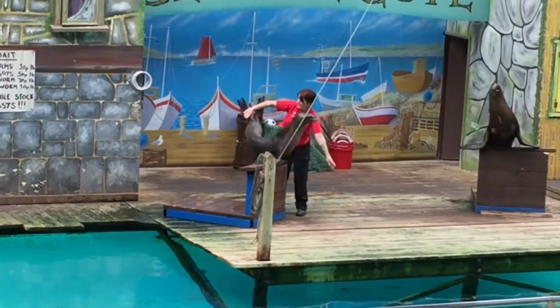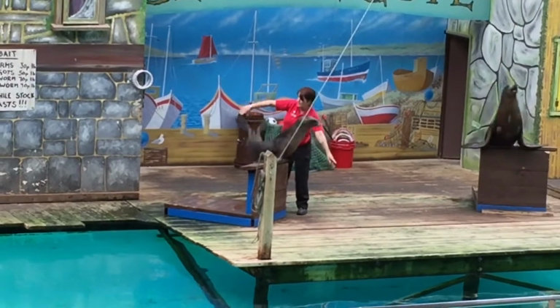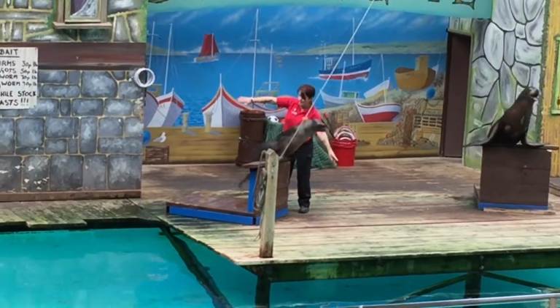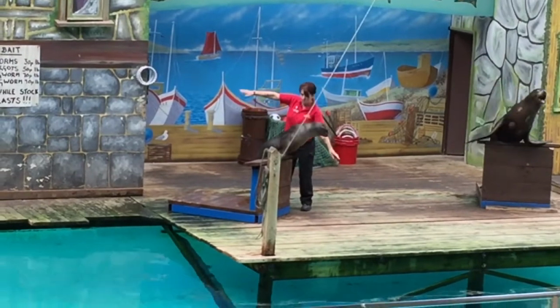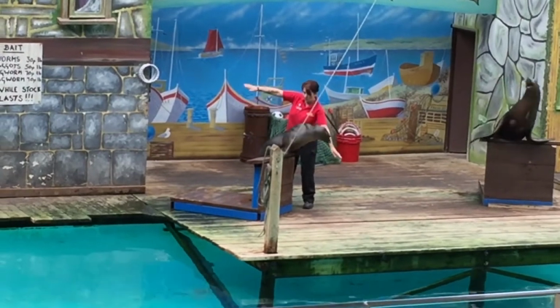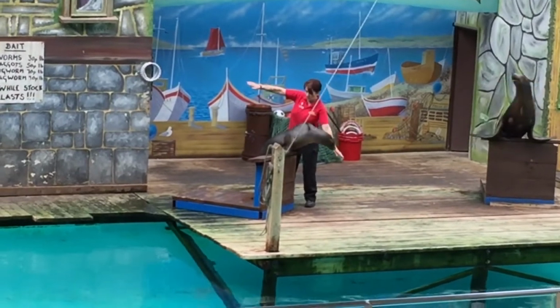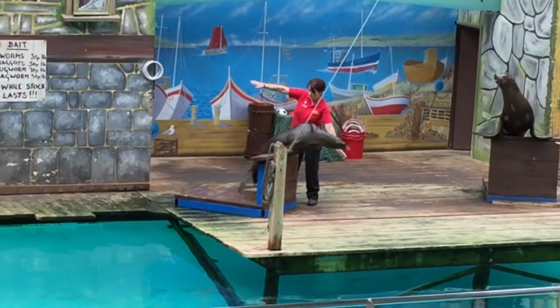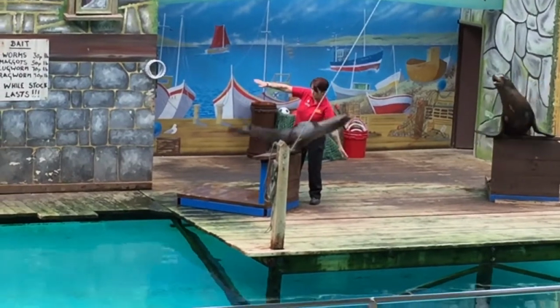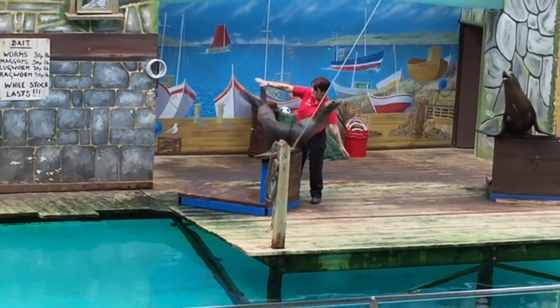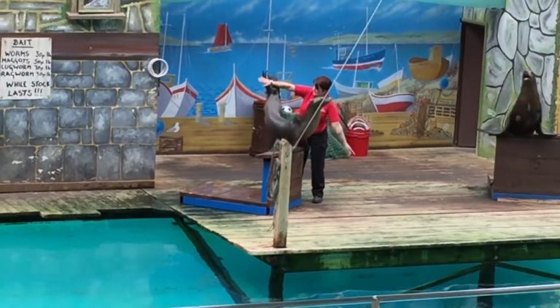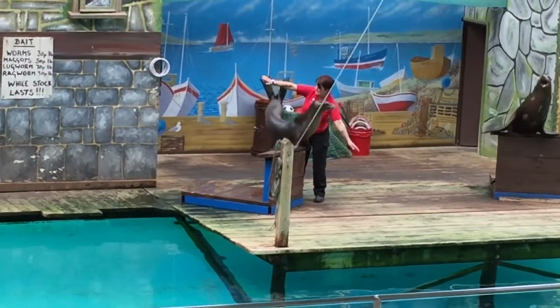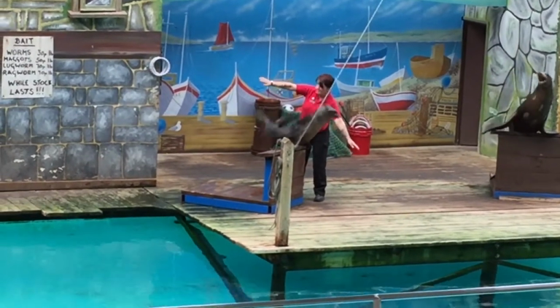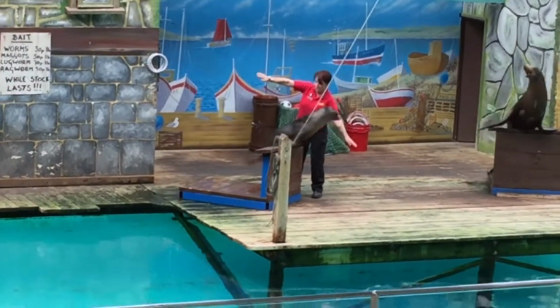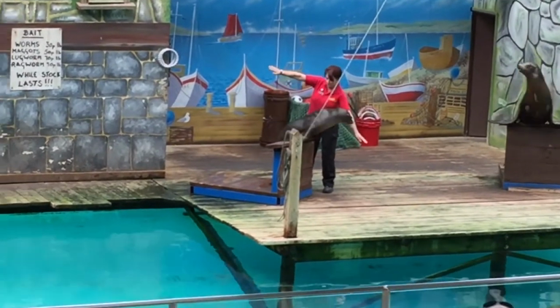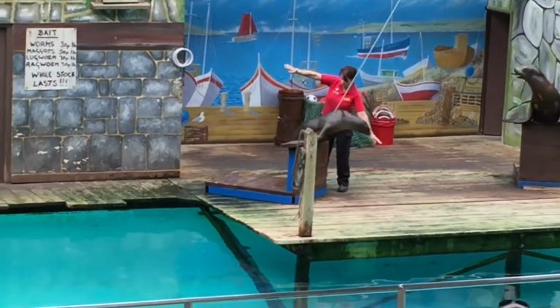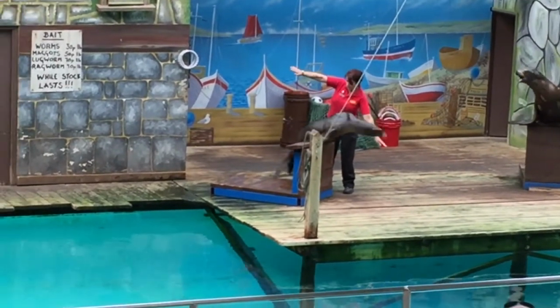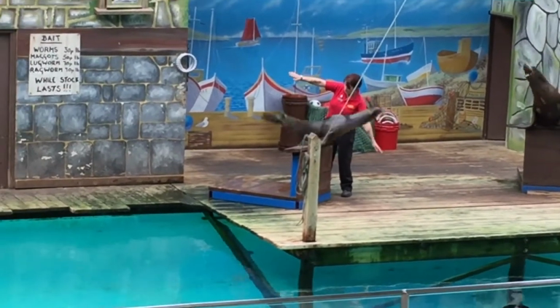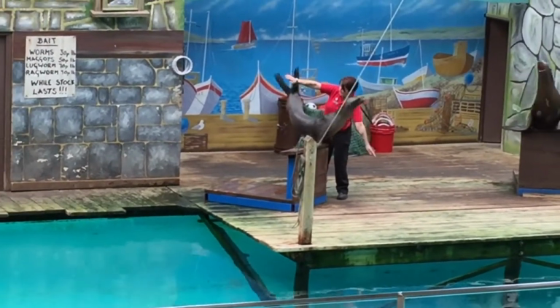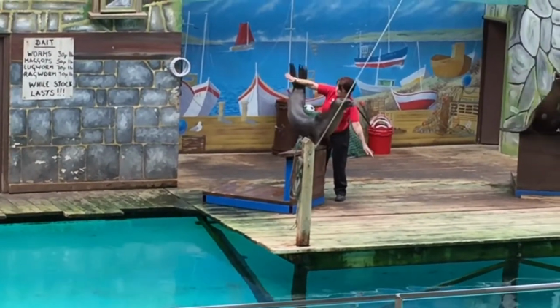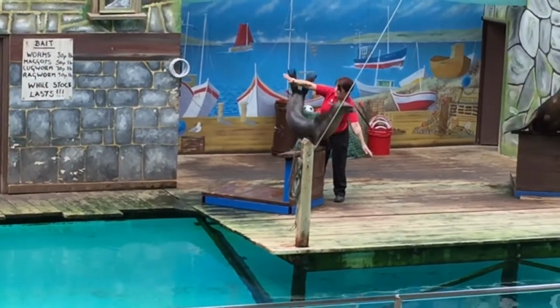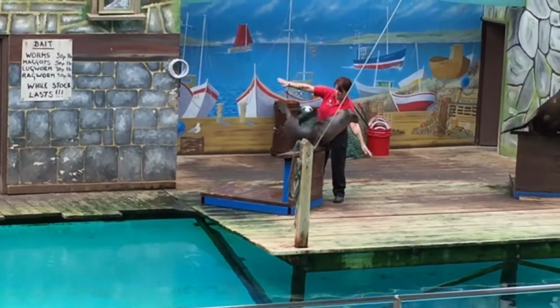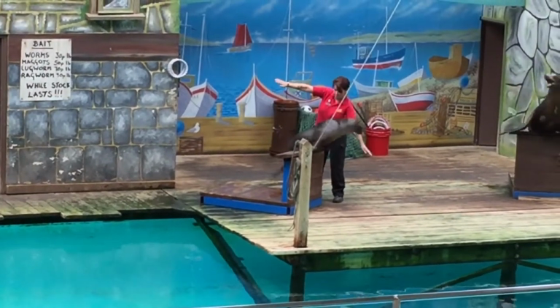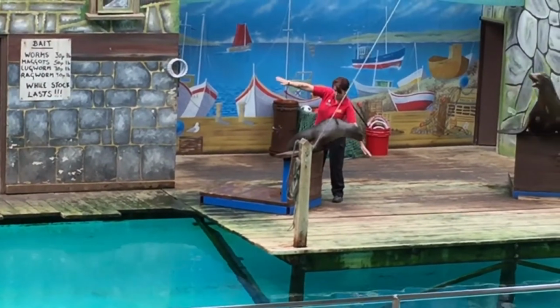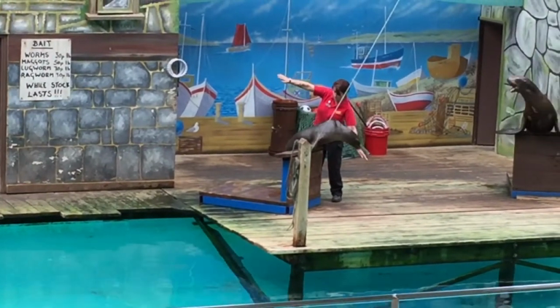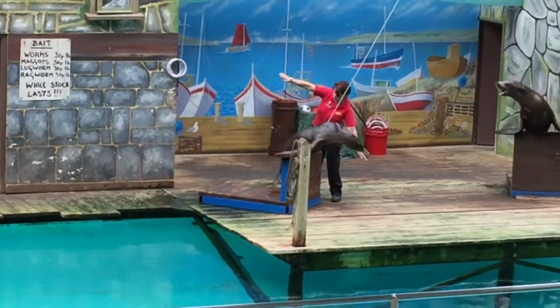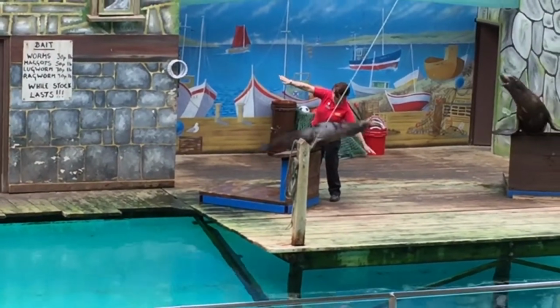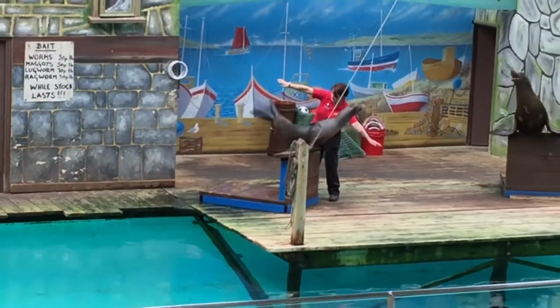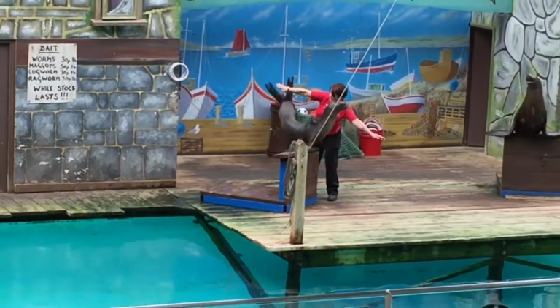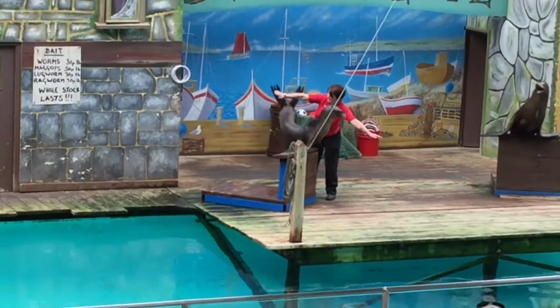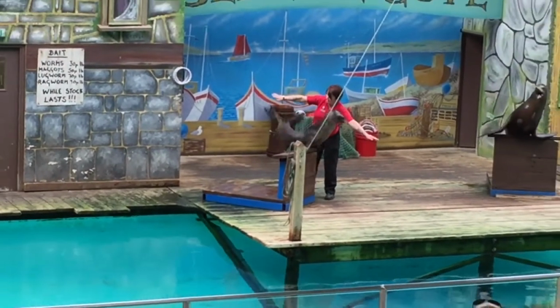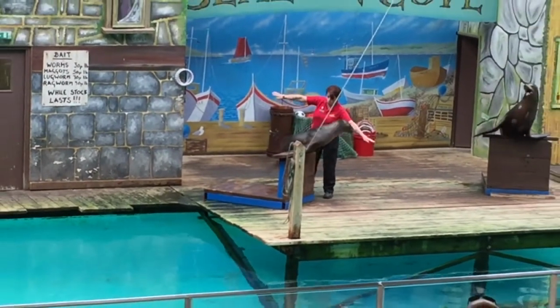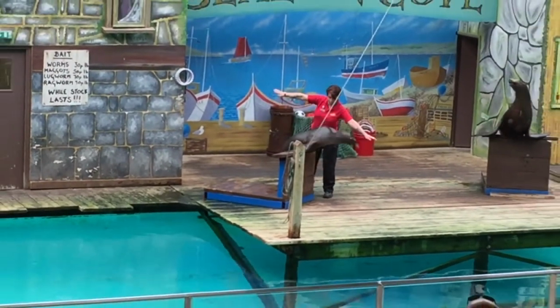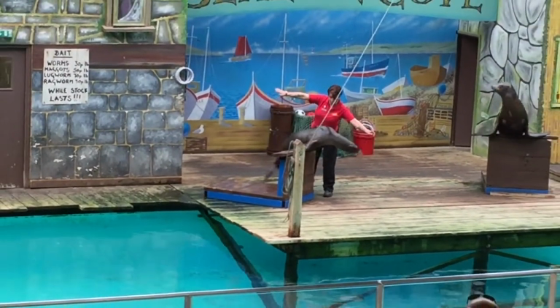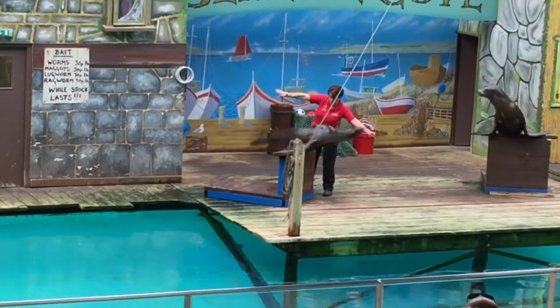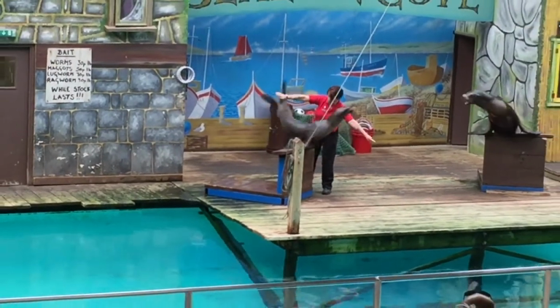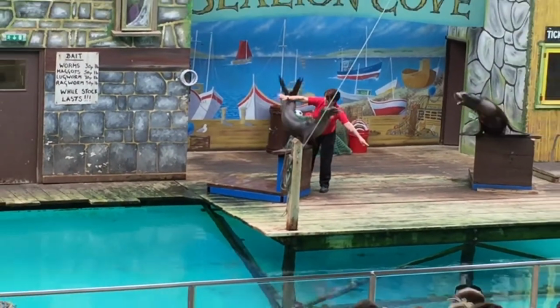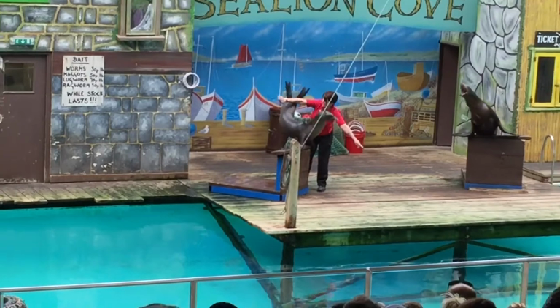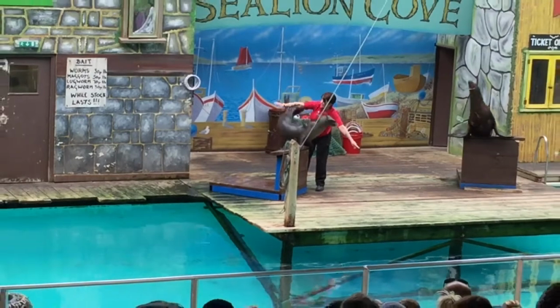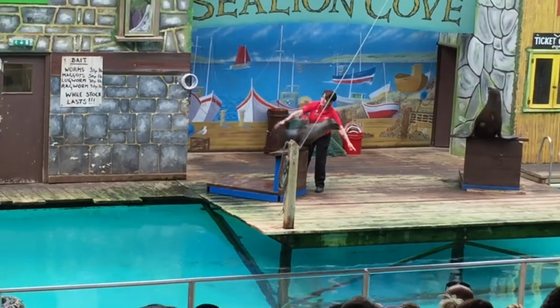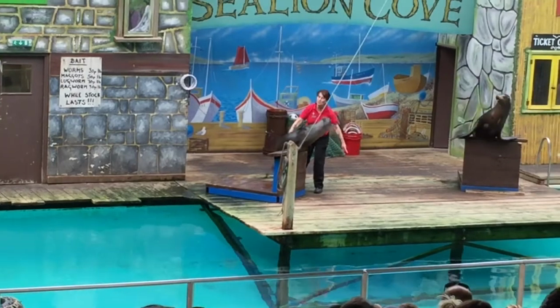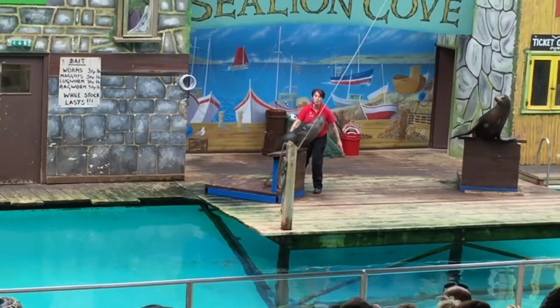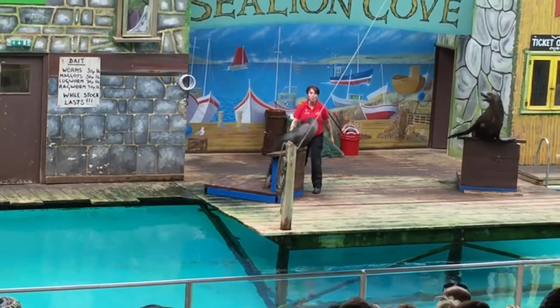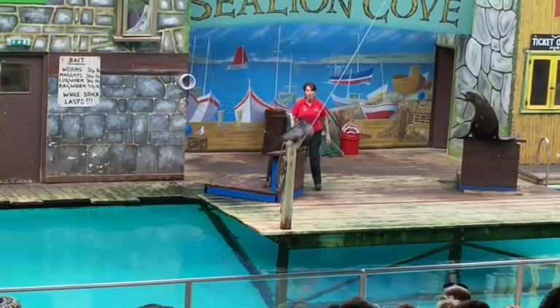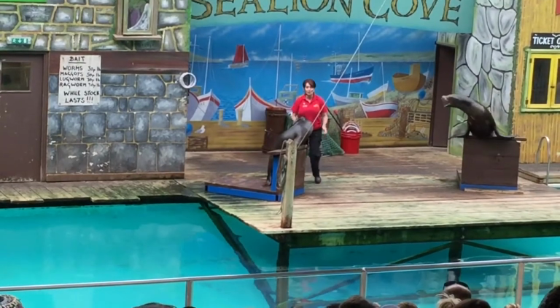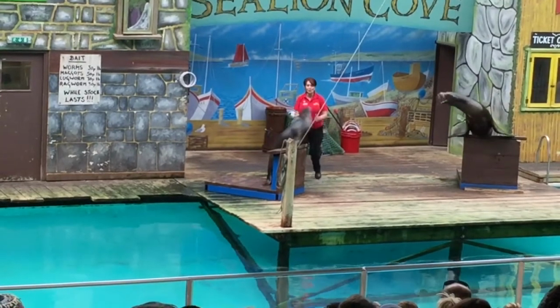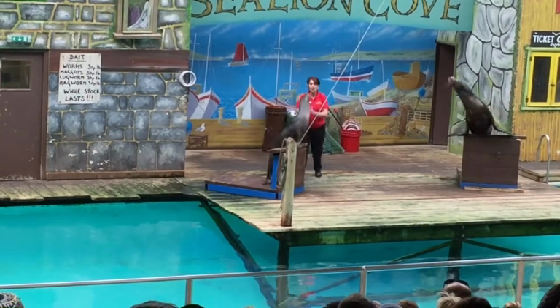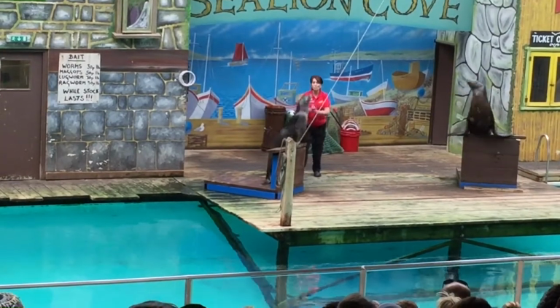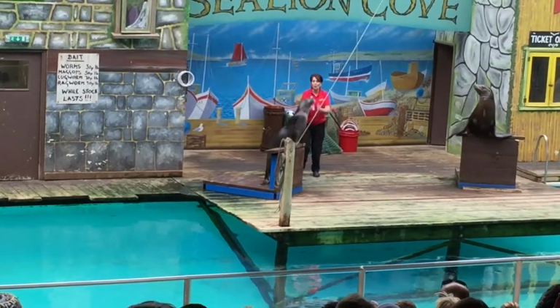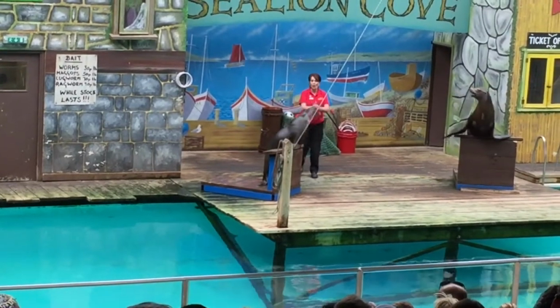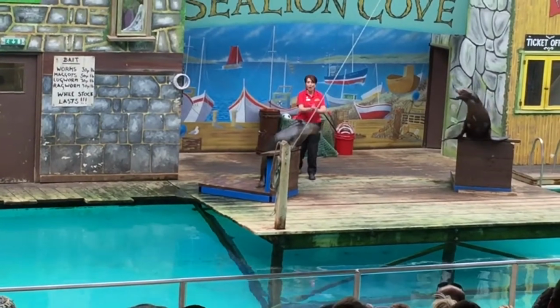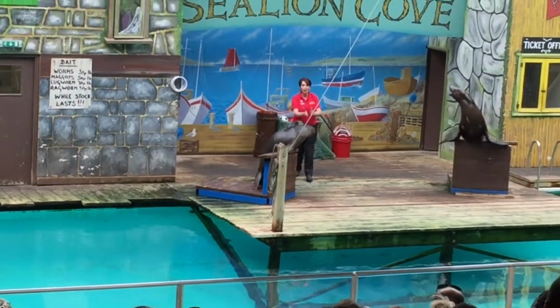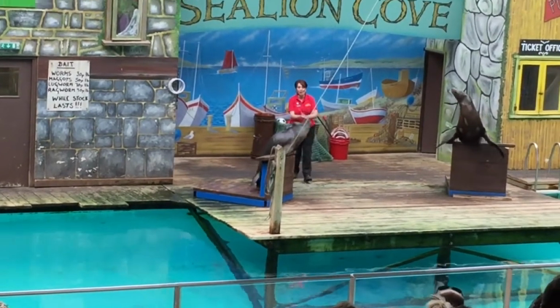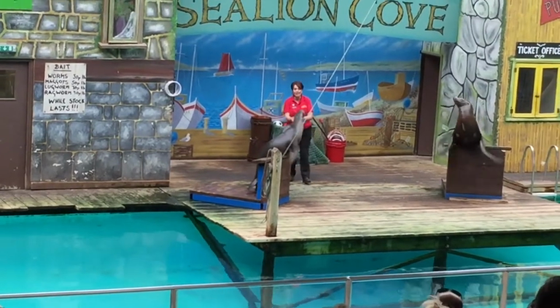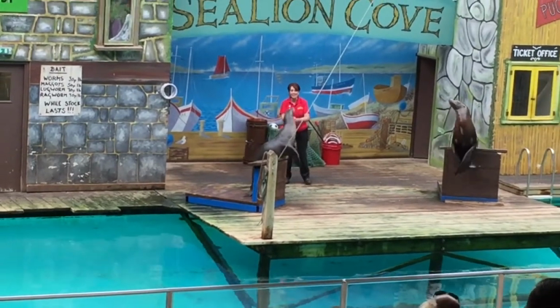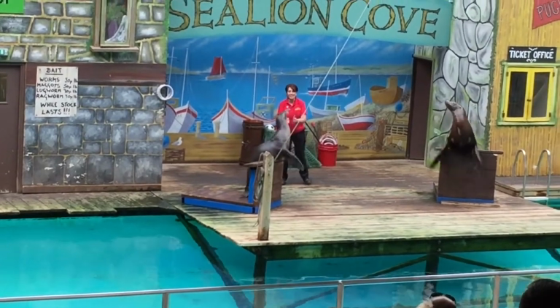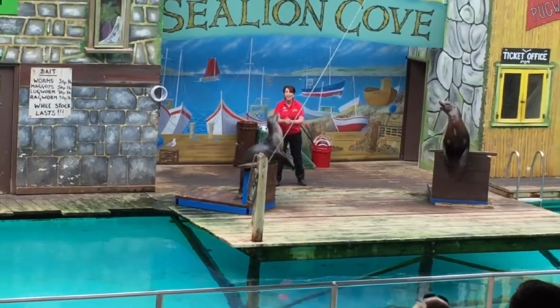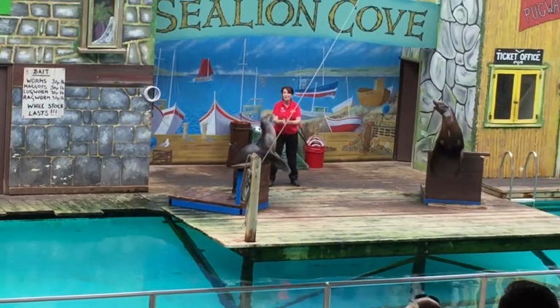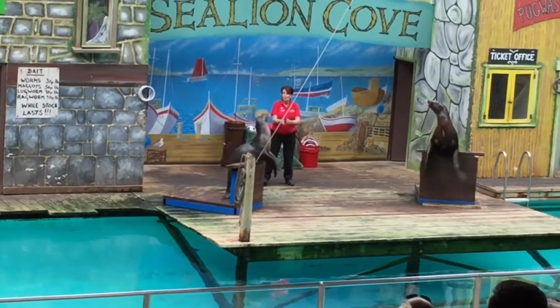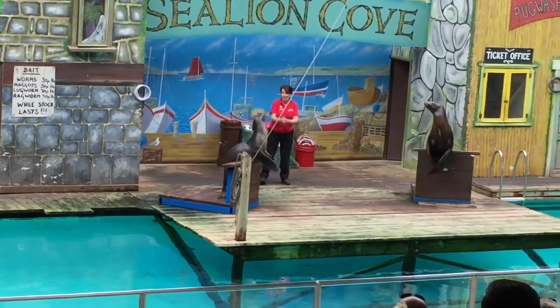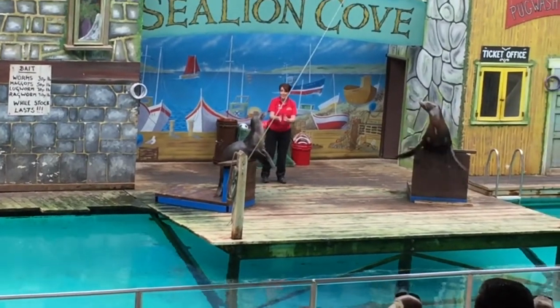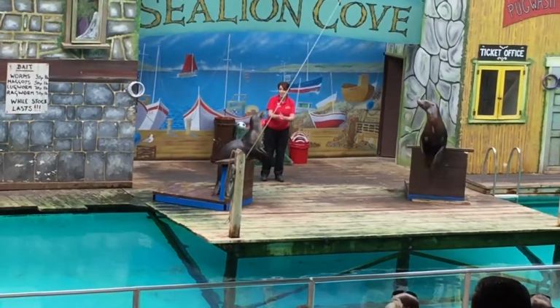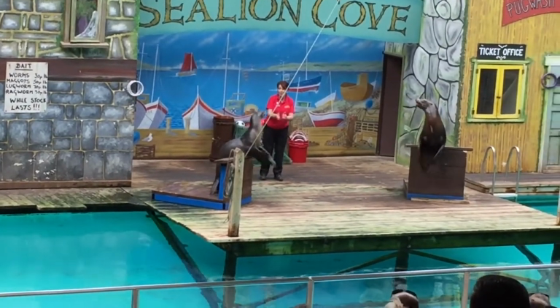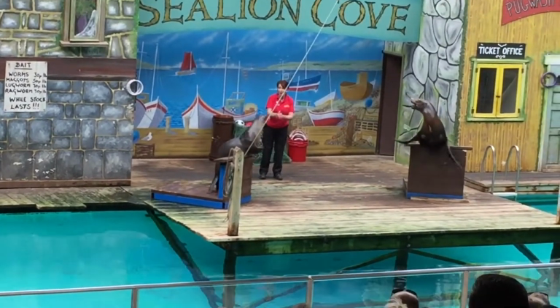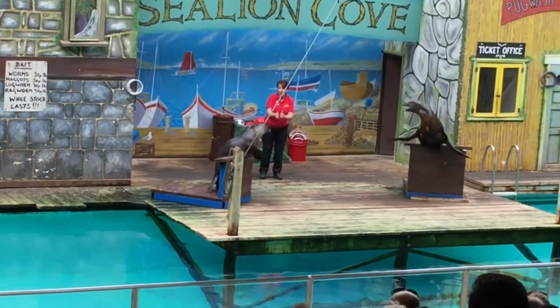Knead nice big ones, please. Big, big, big, big. One more. That's the wonder boy. Well done.